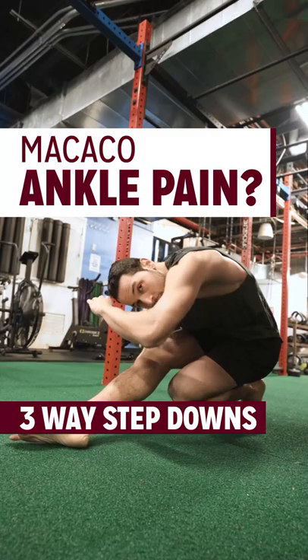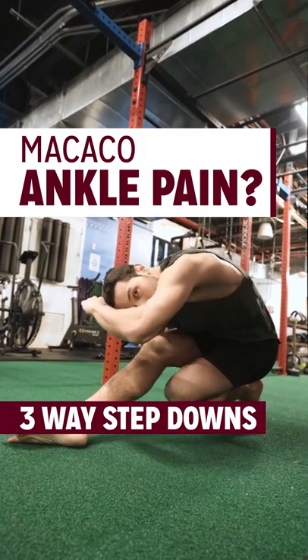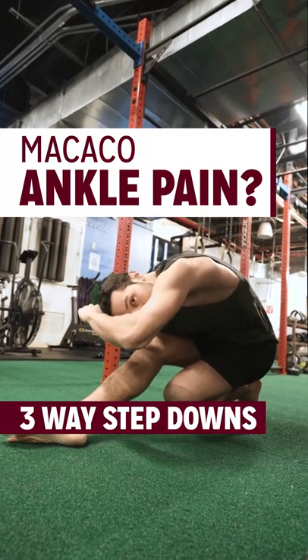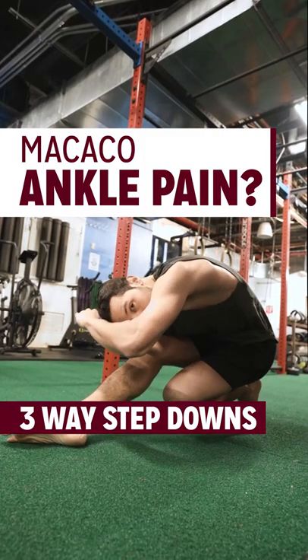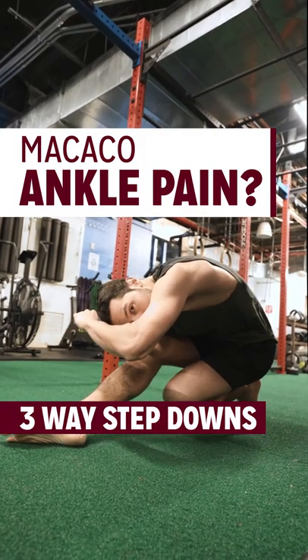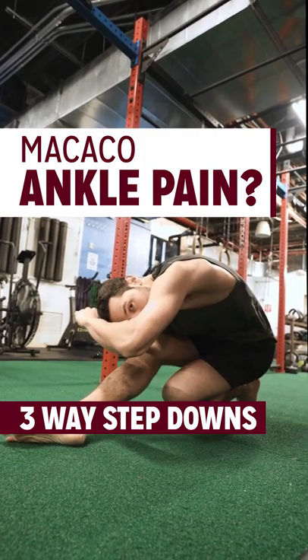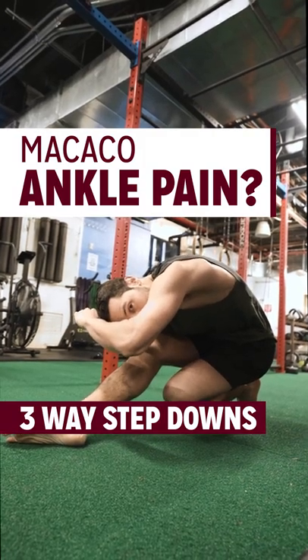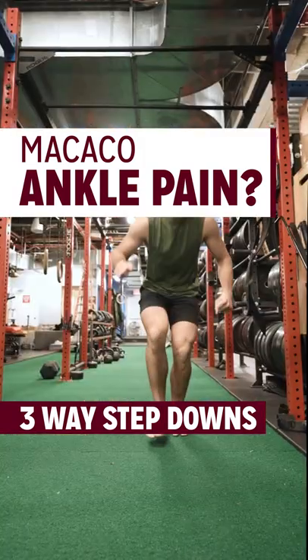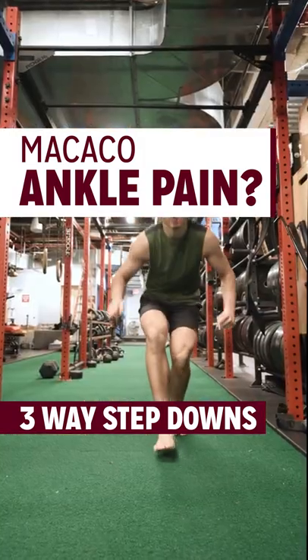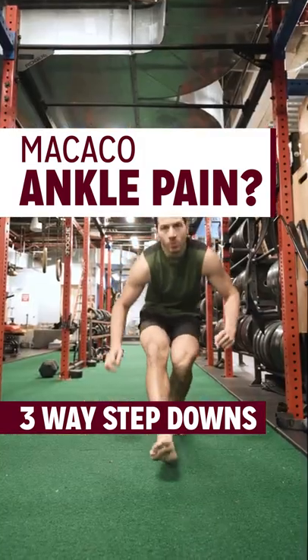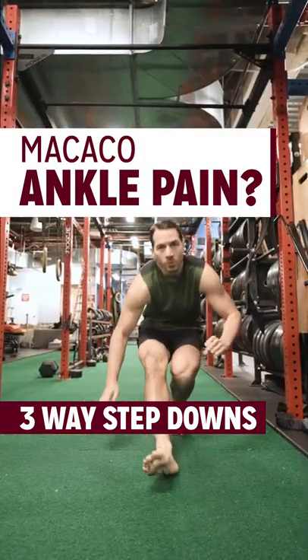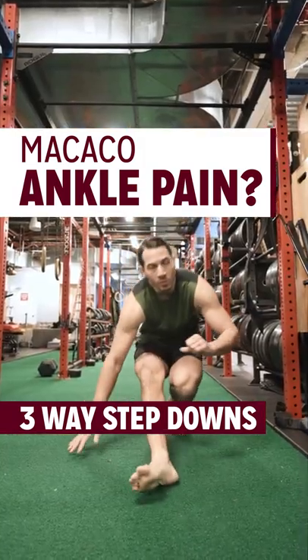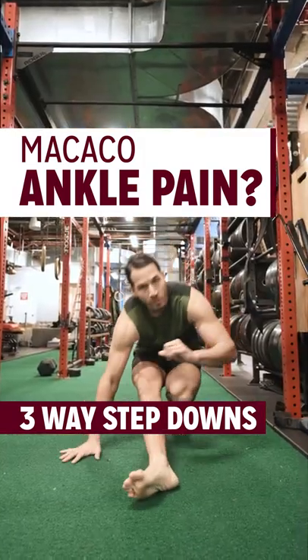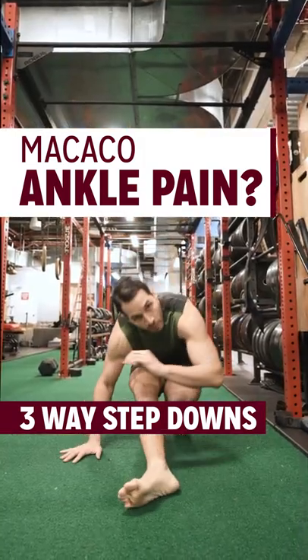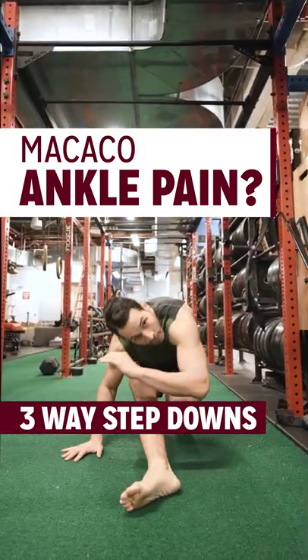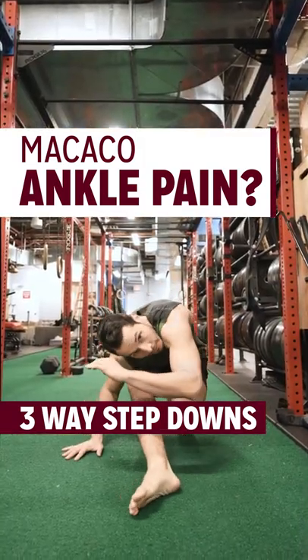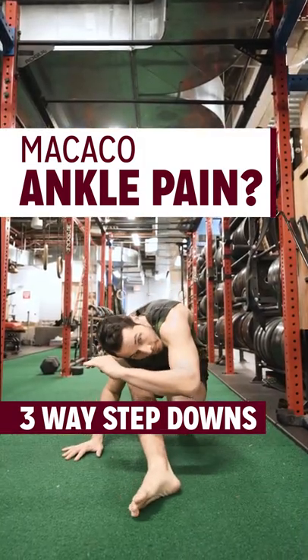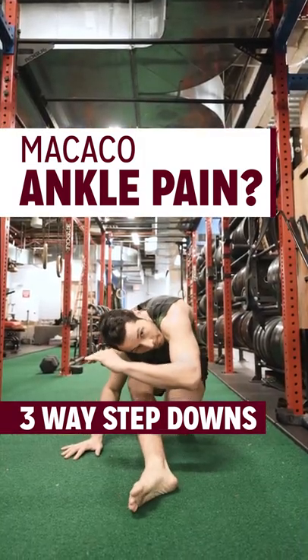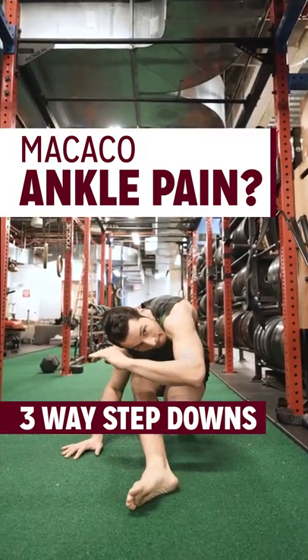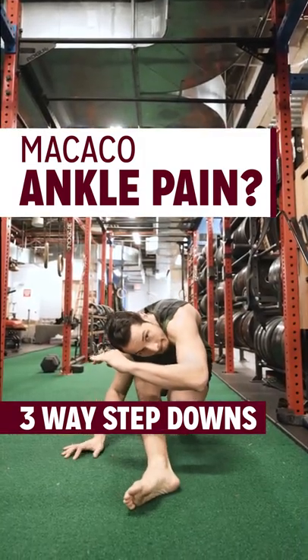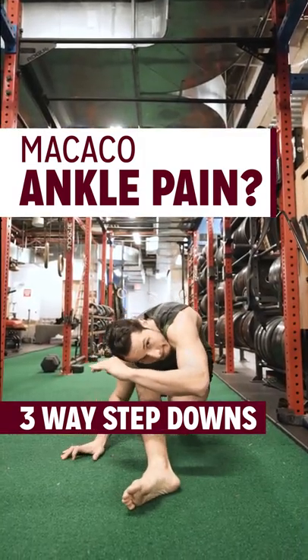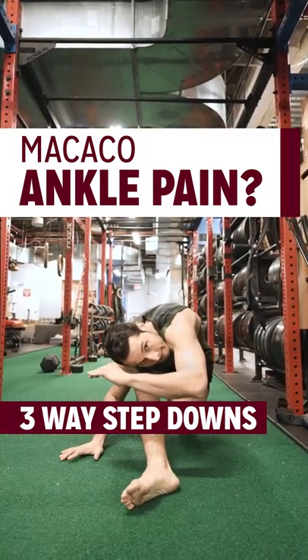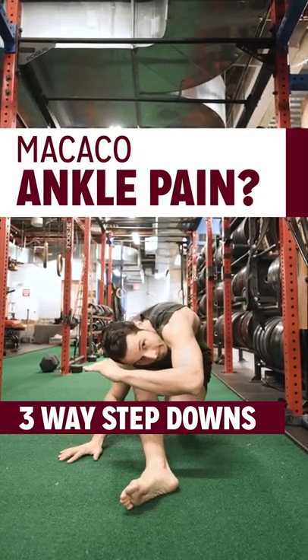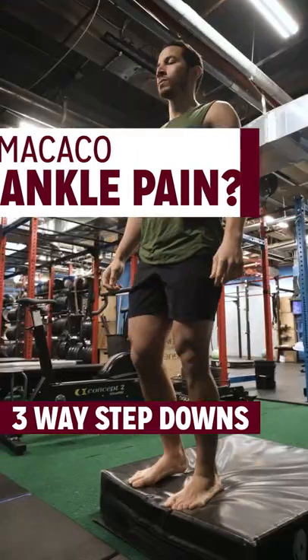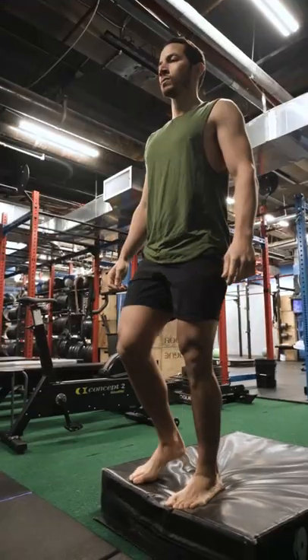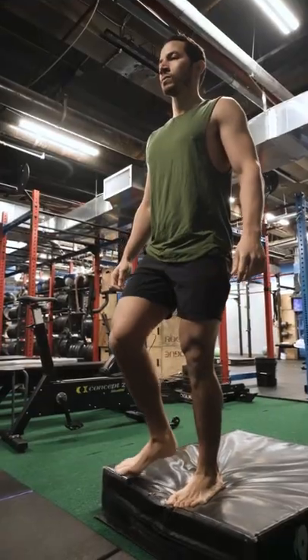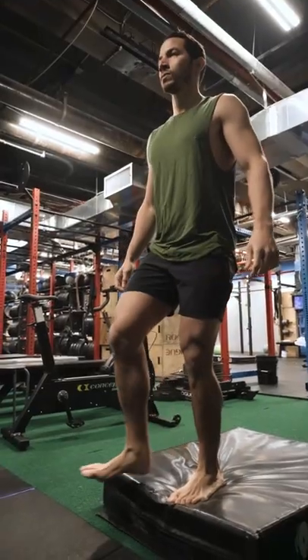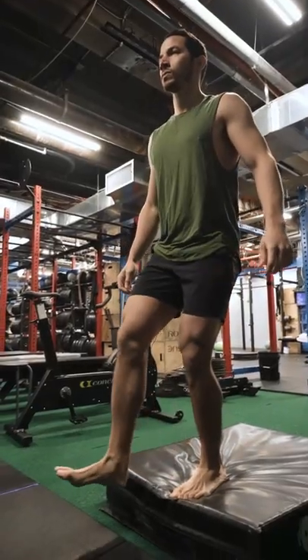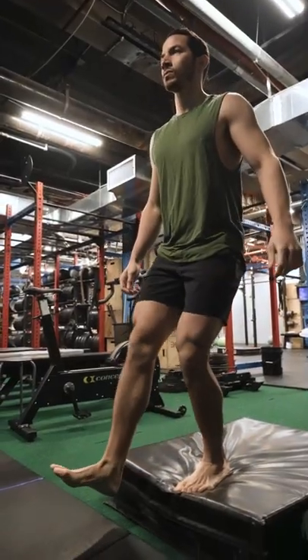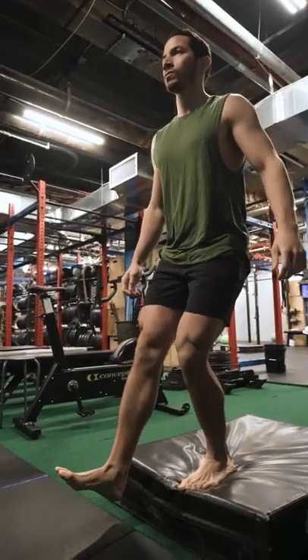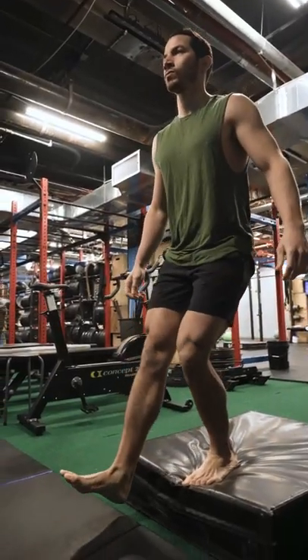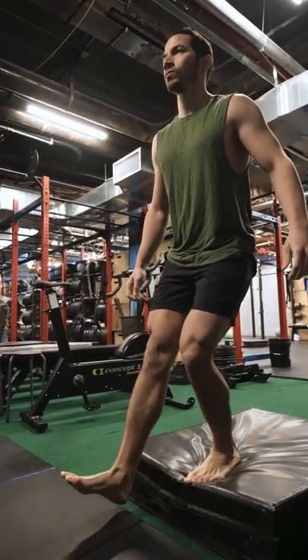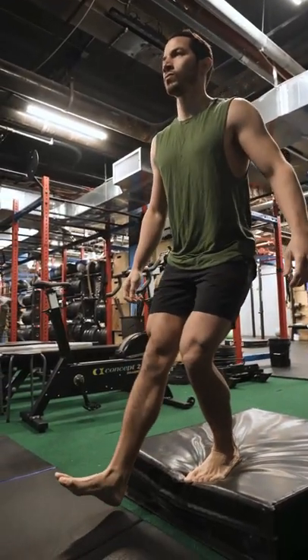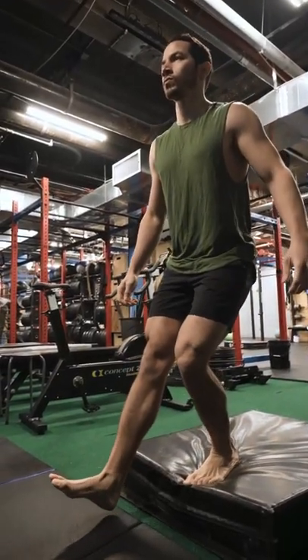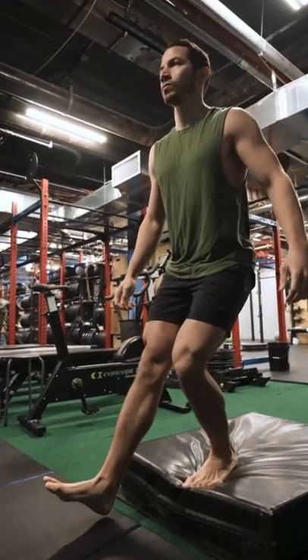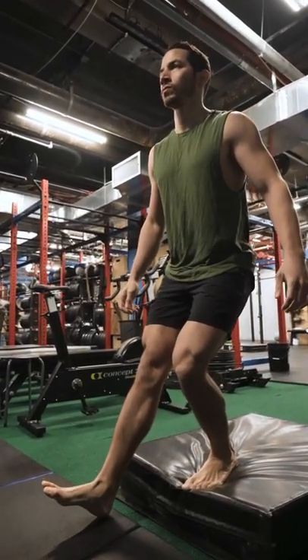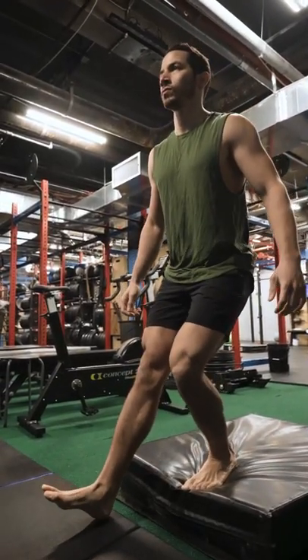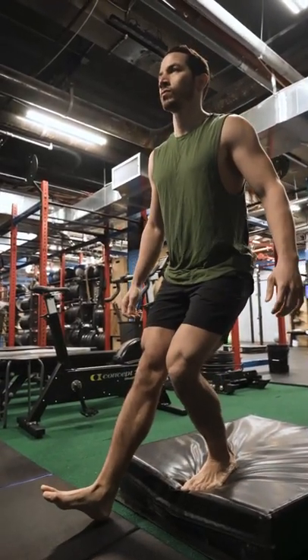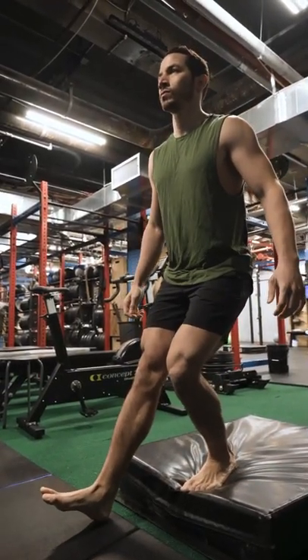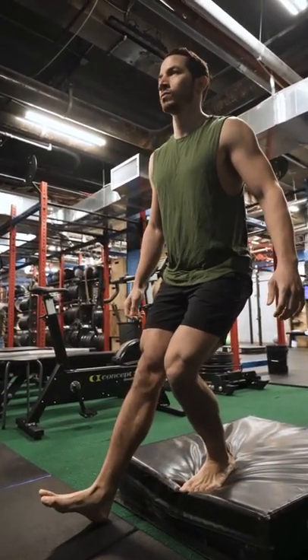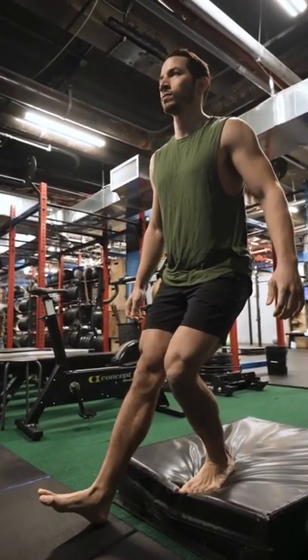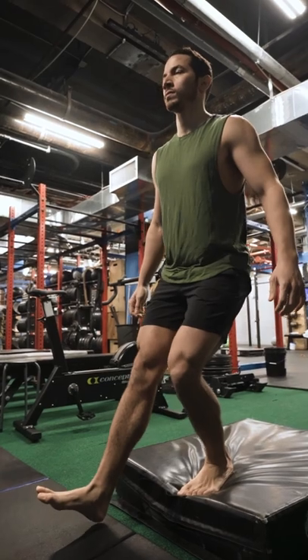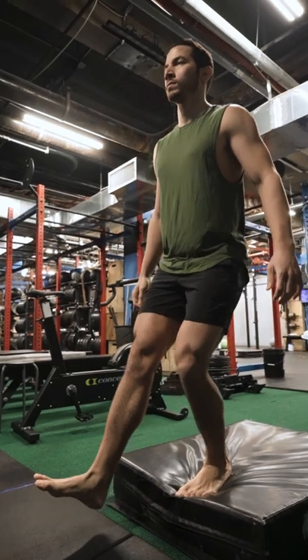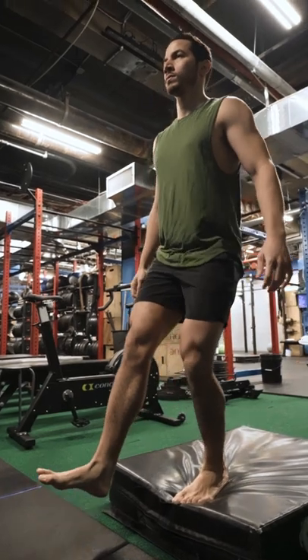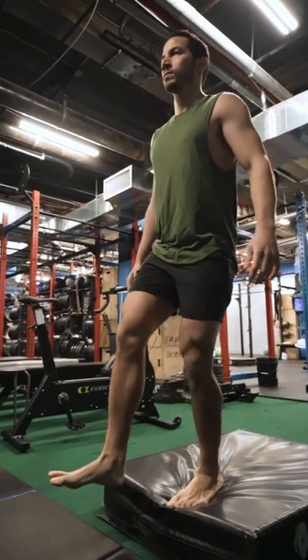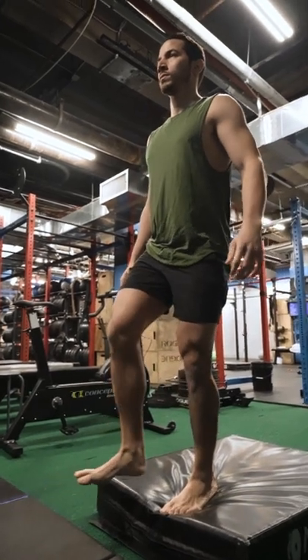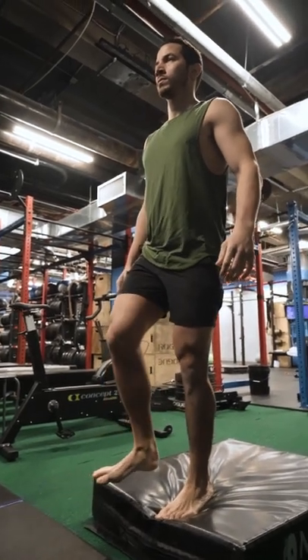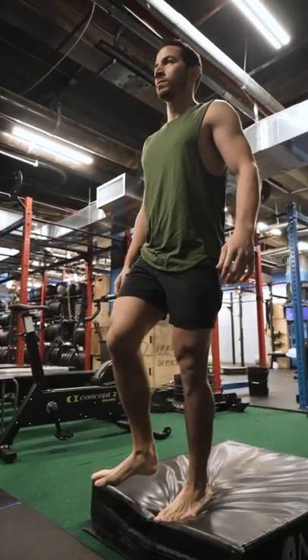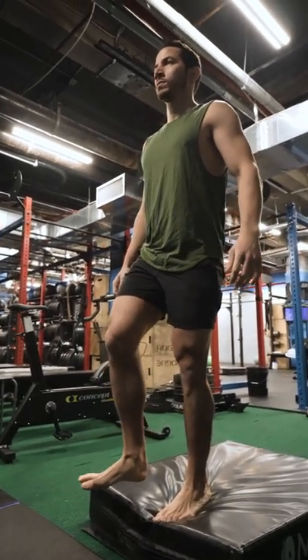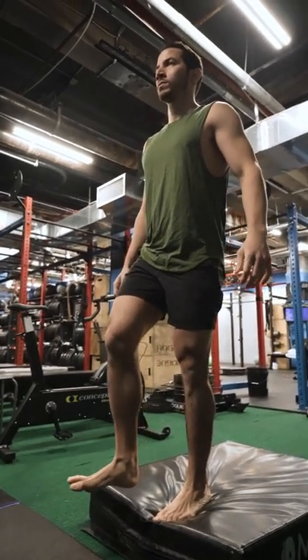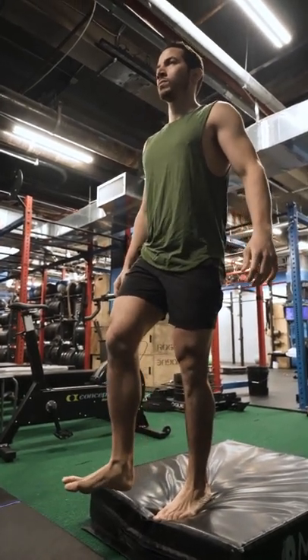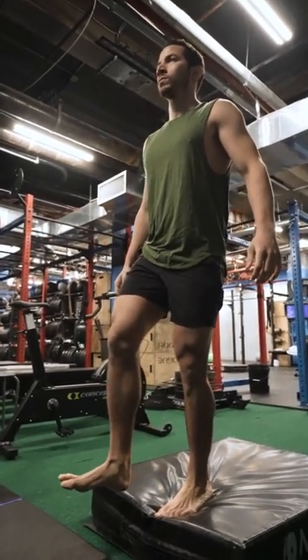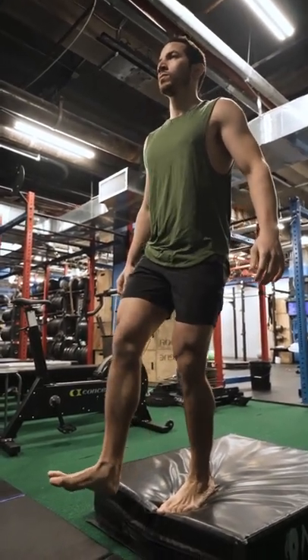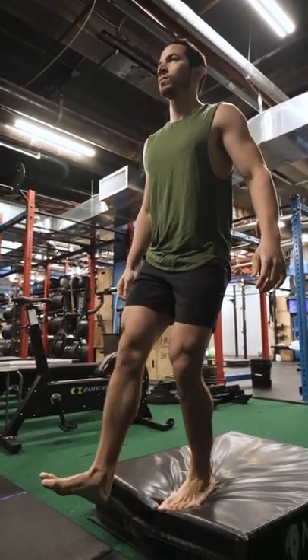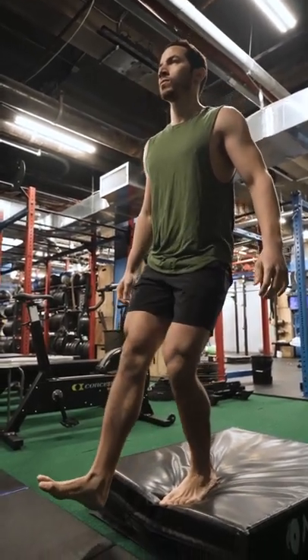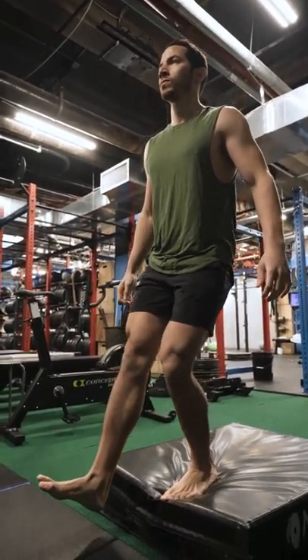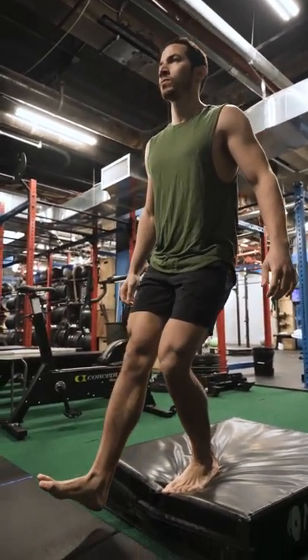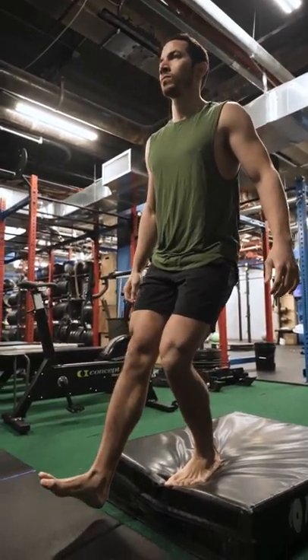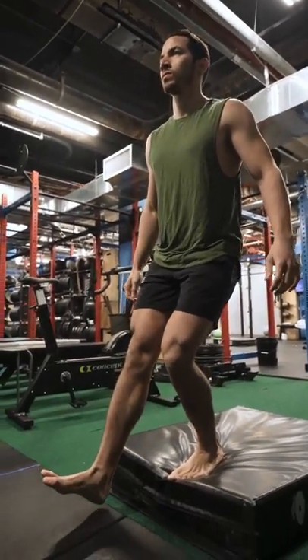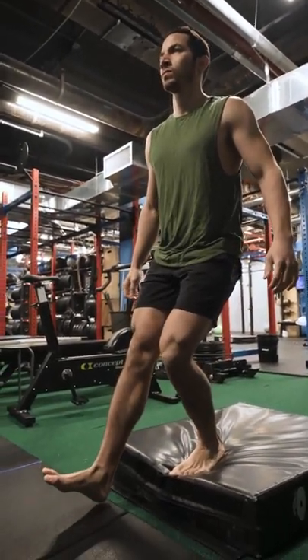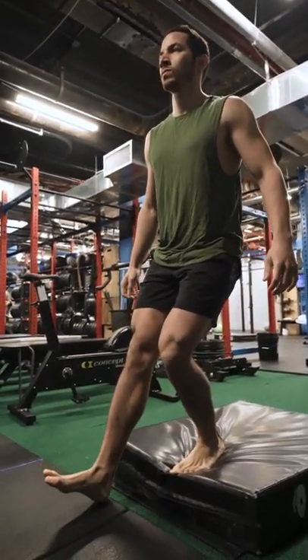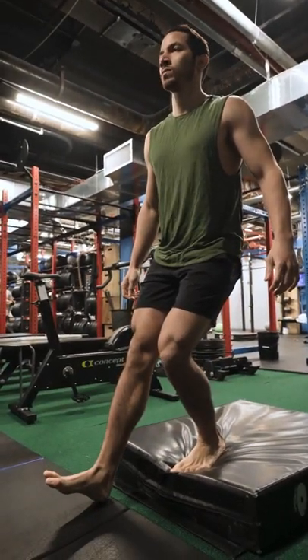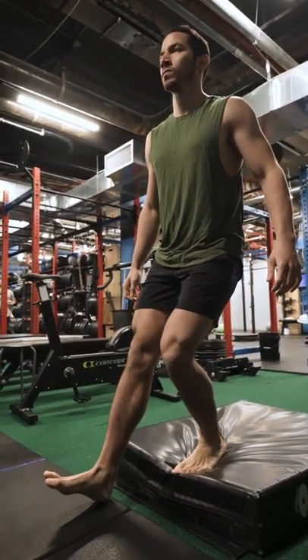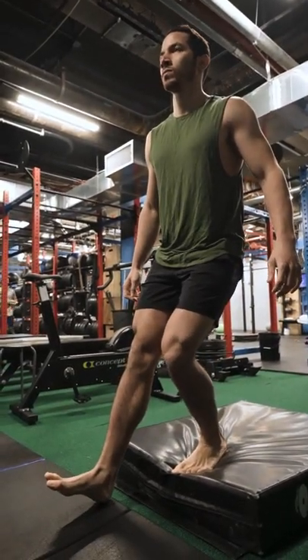Feeling ankle tightness before your capoeira? Here's one exercise that will get you flying. The three-way step down is a great way to bias loading one leg at a time.